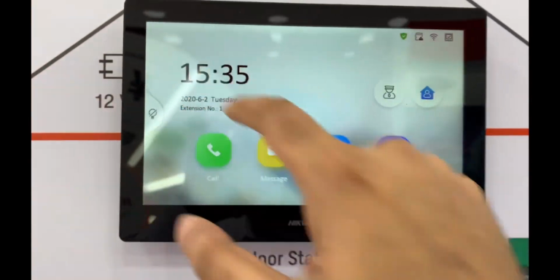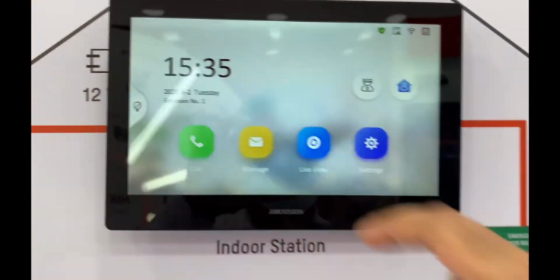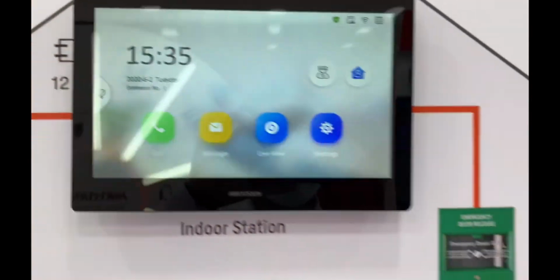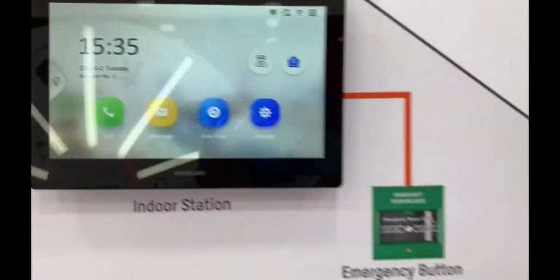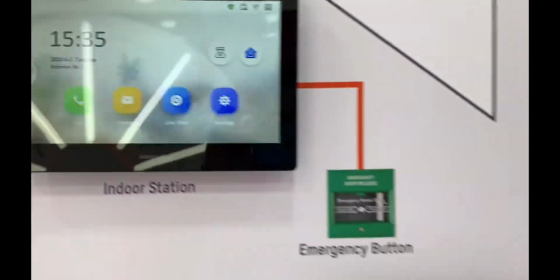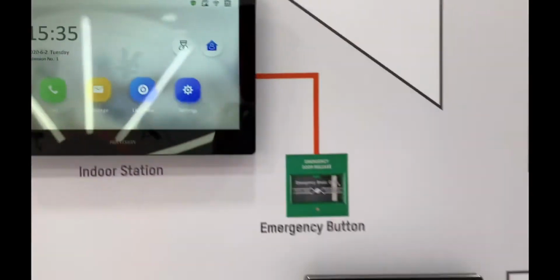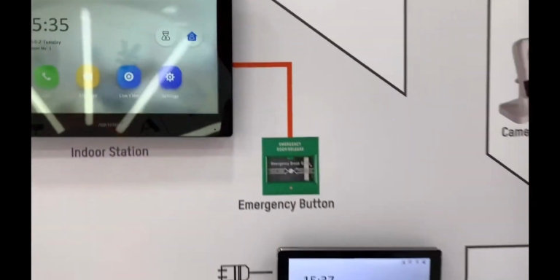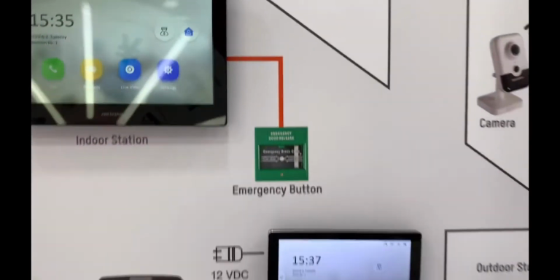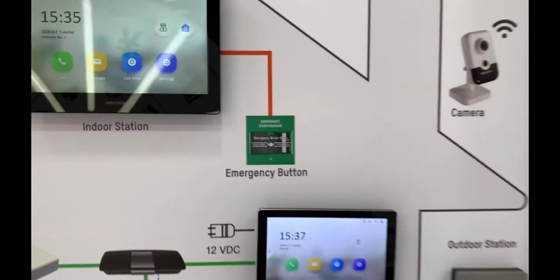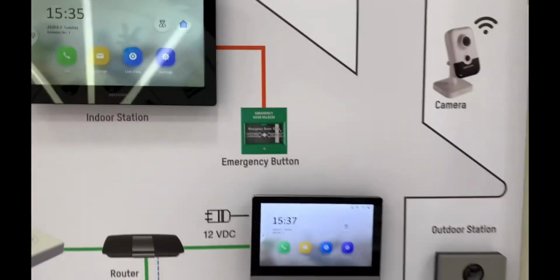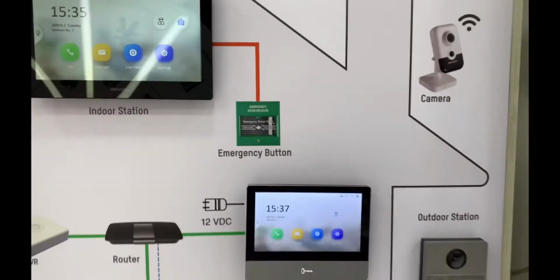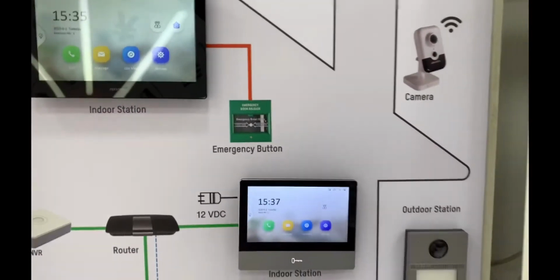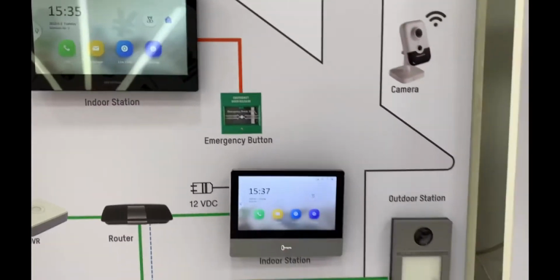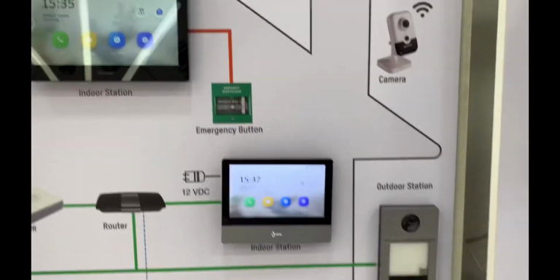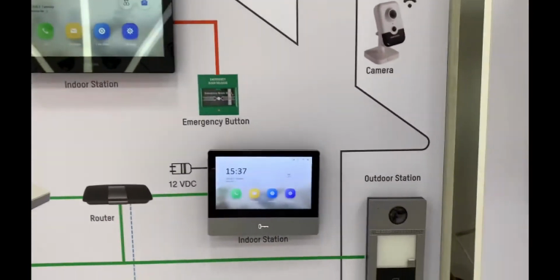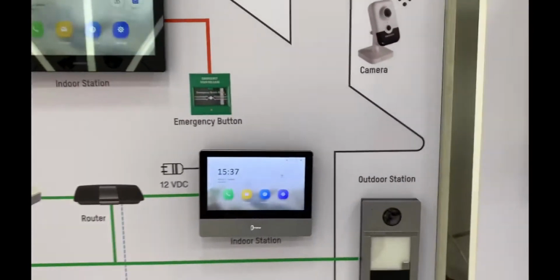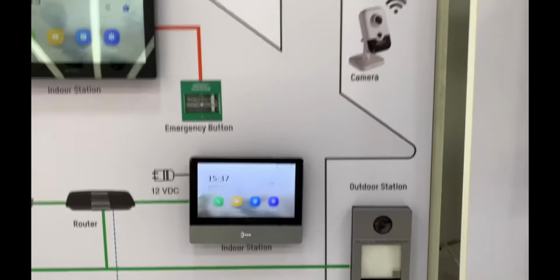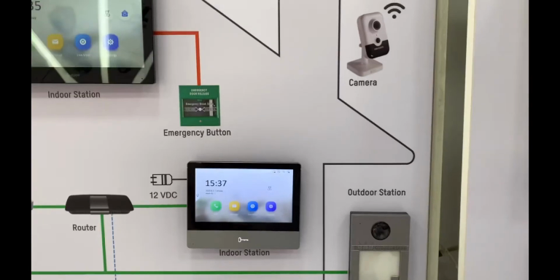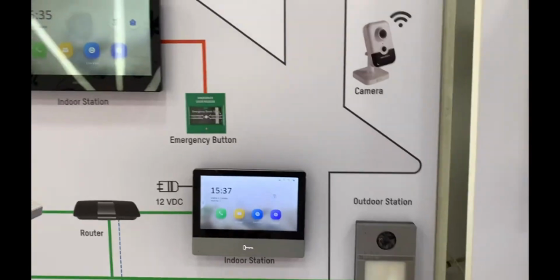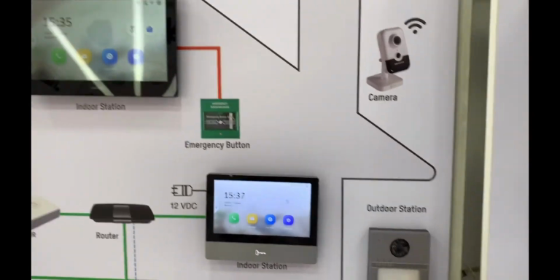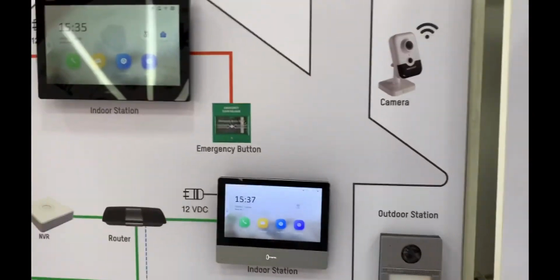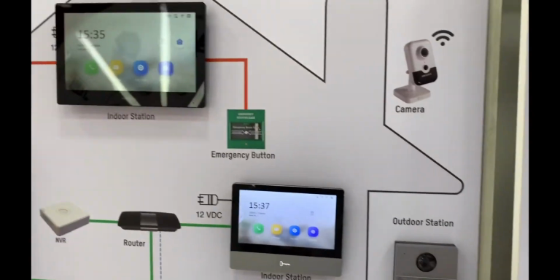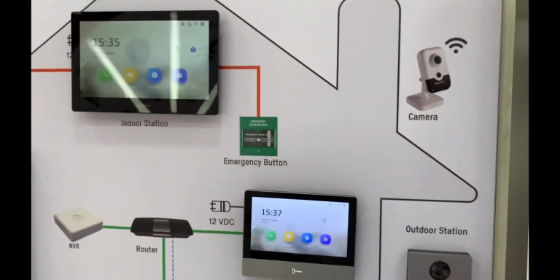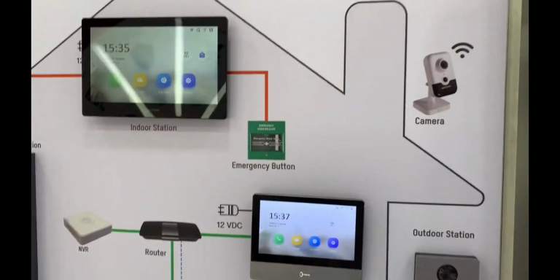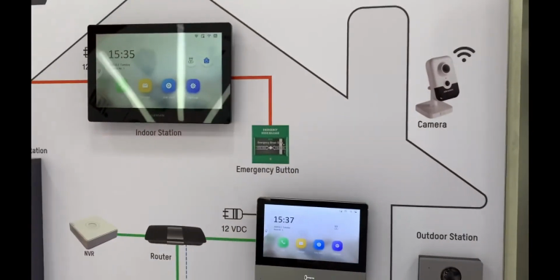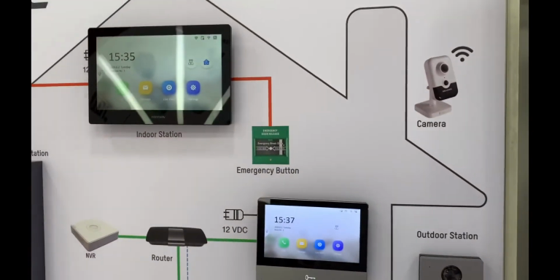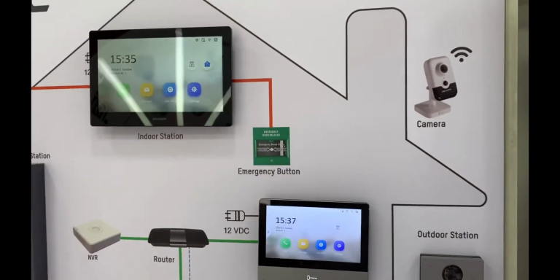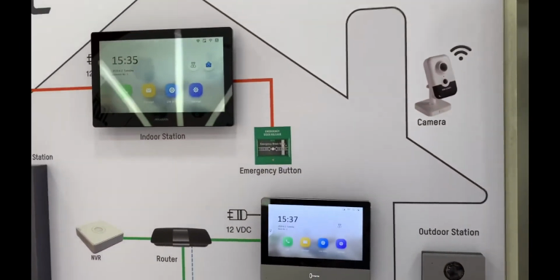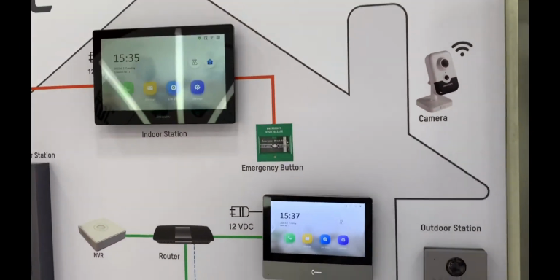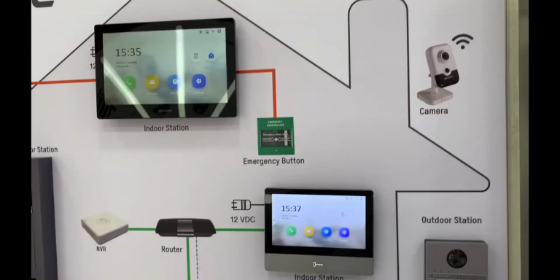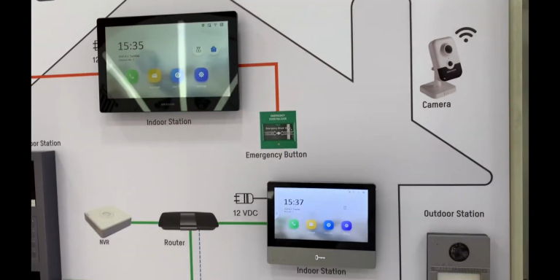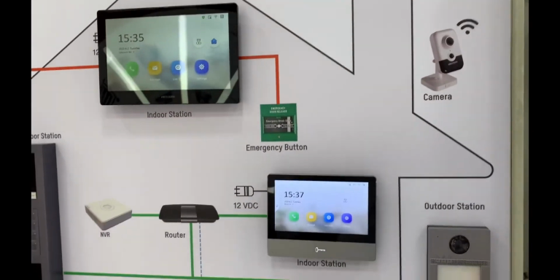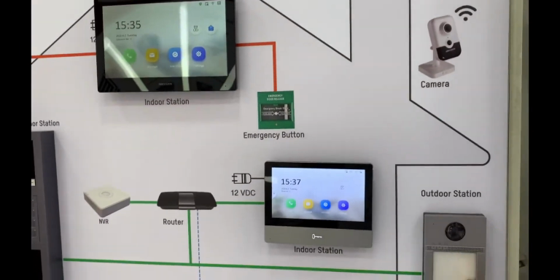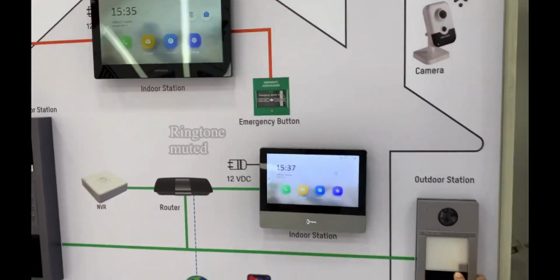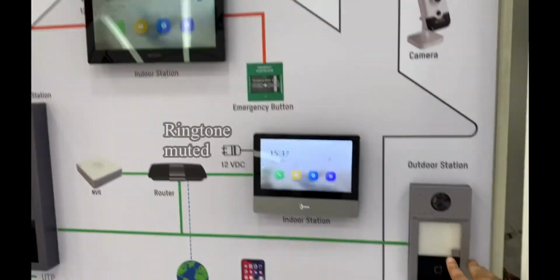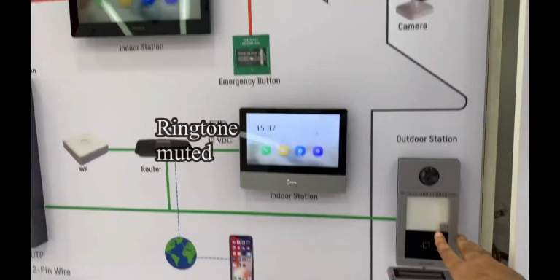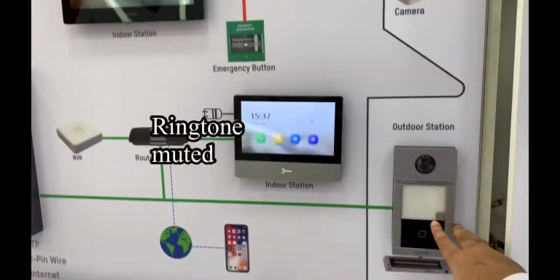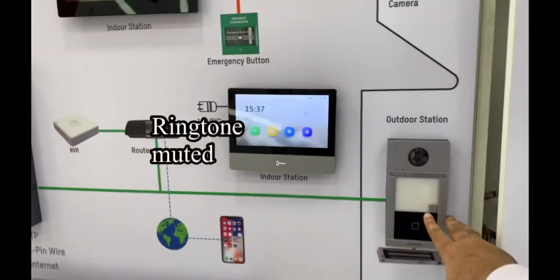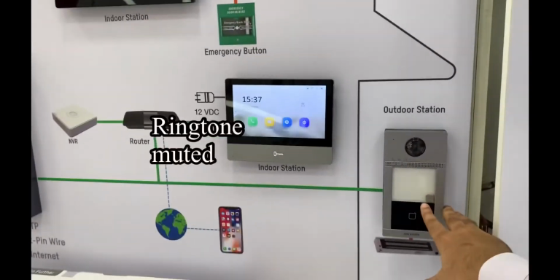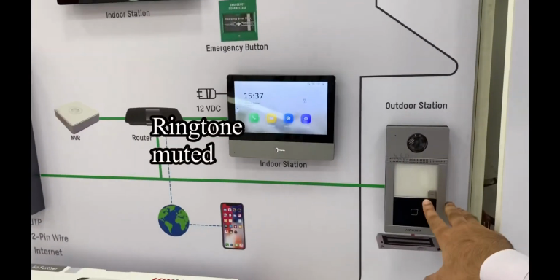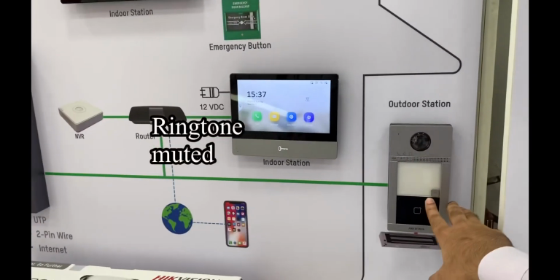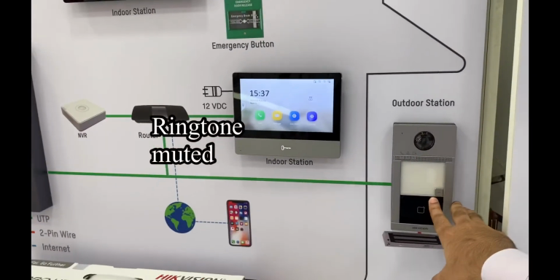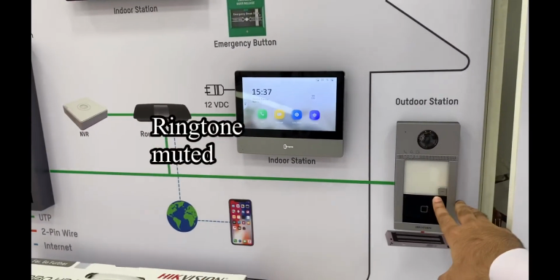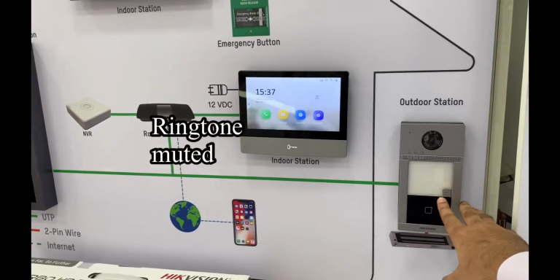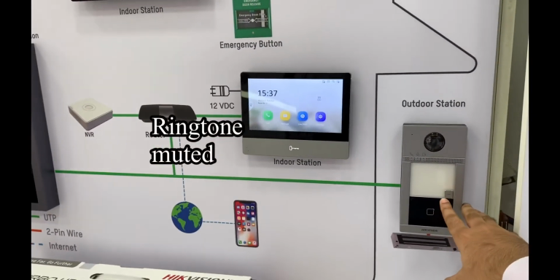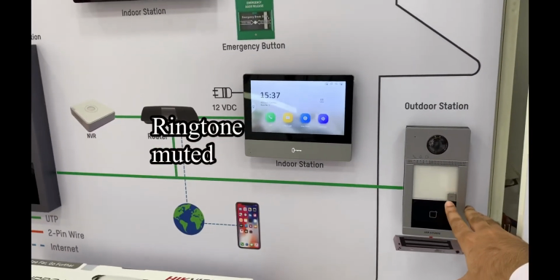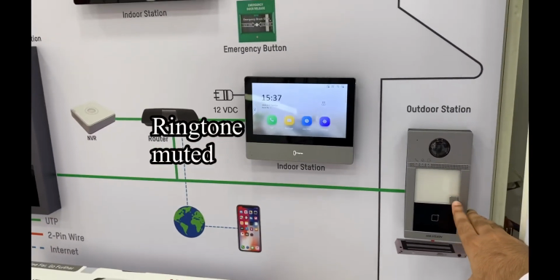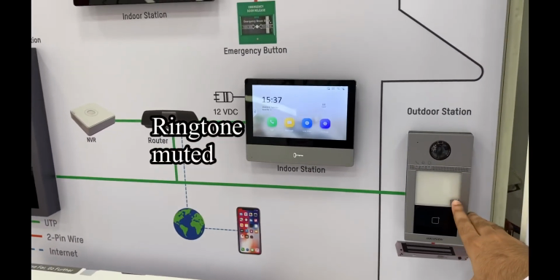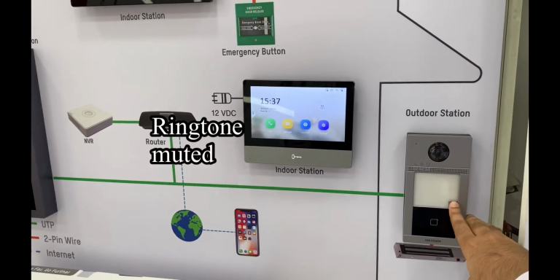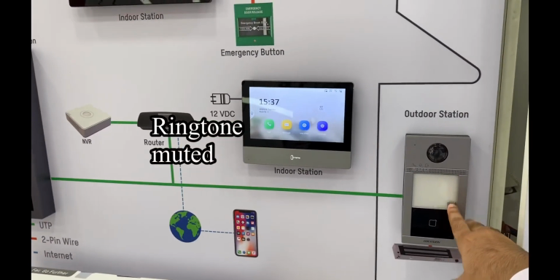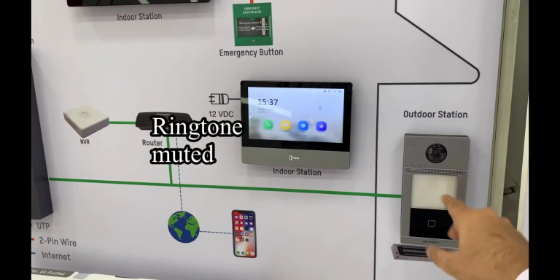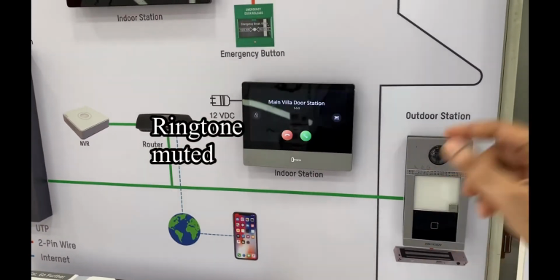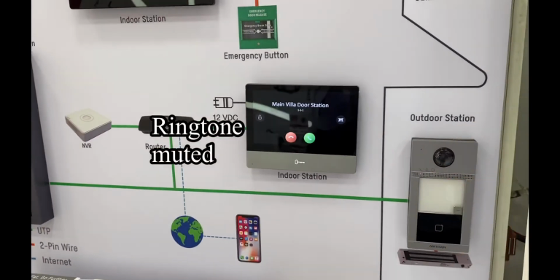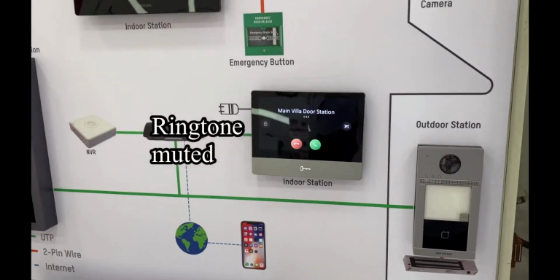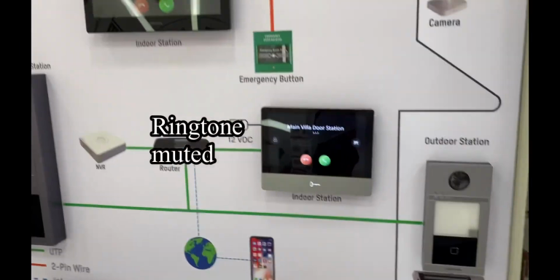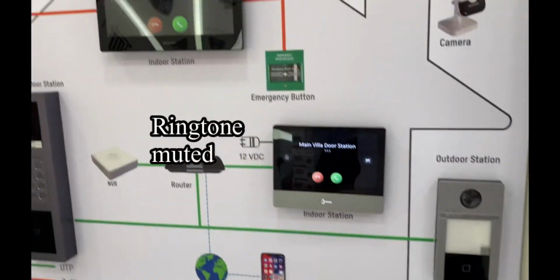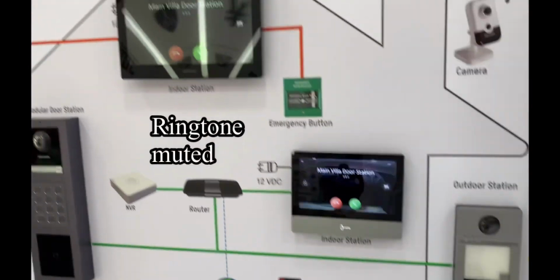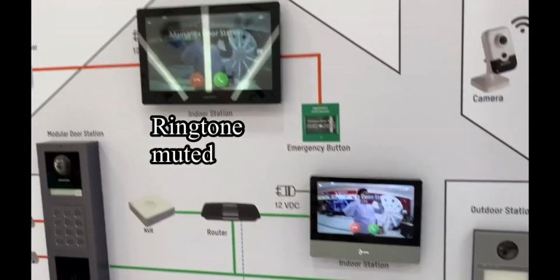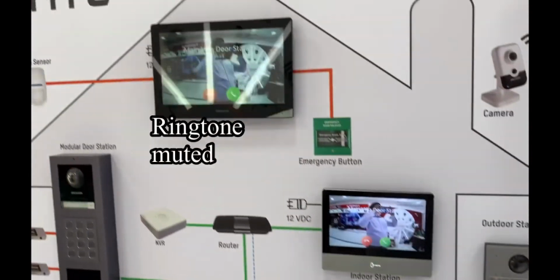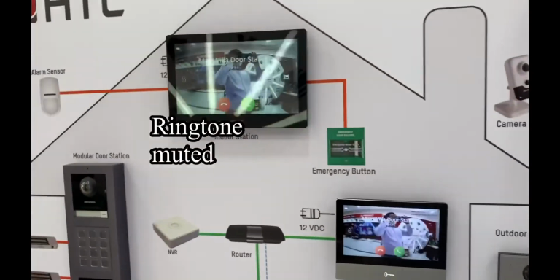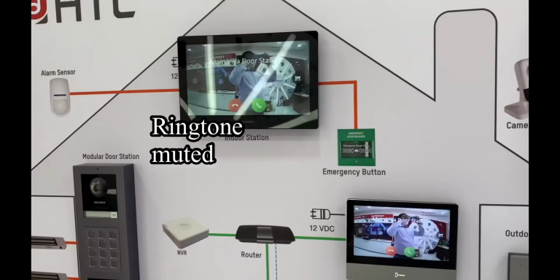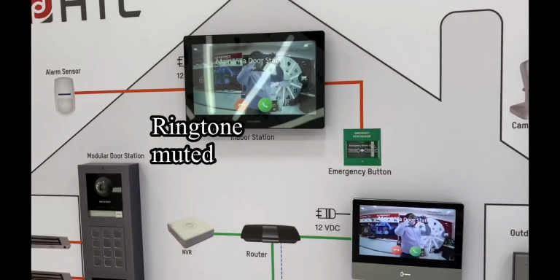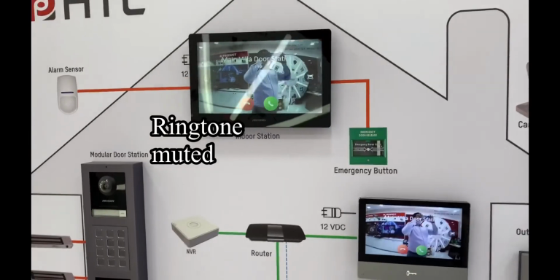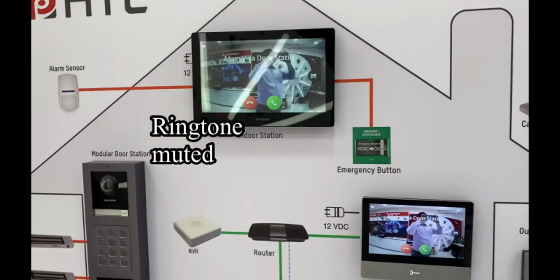Now when we press the button on the outdoor unit, it should ring on both units. It's ringing.